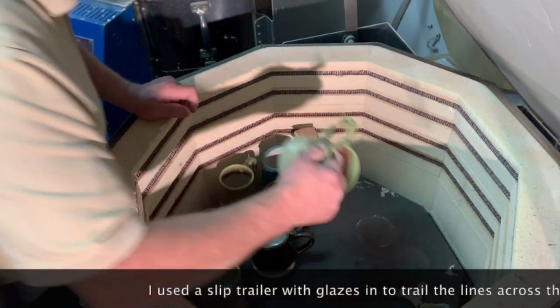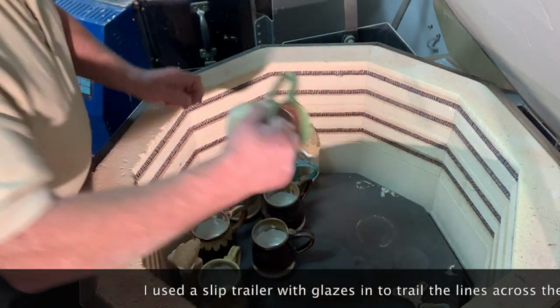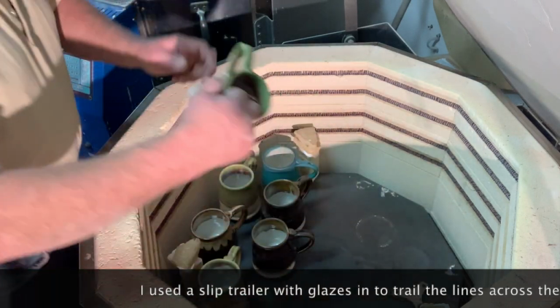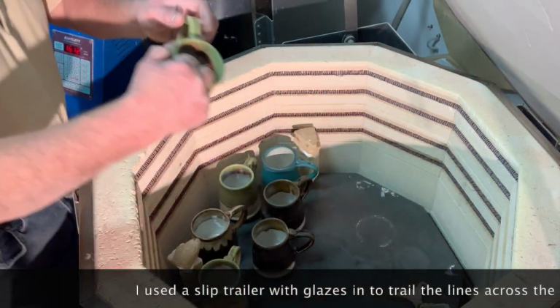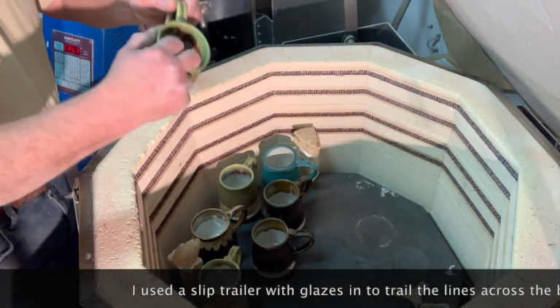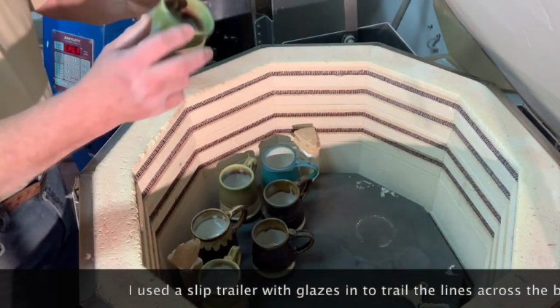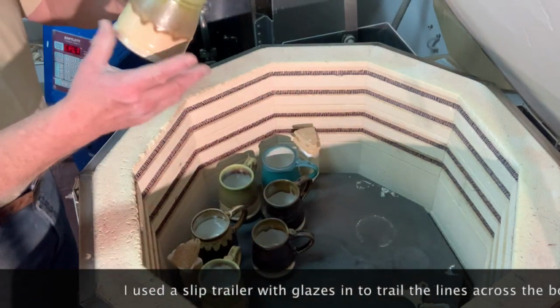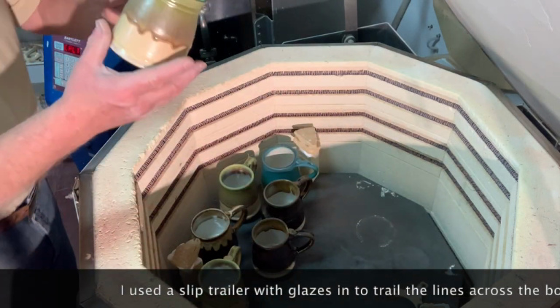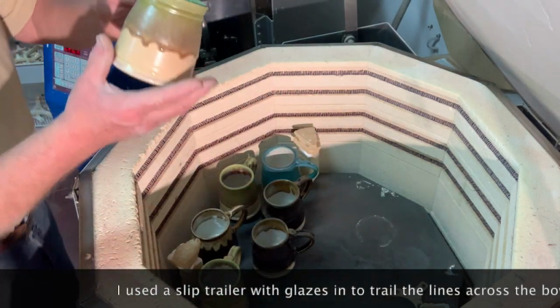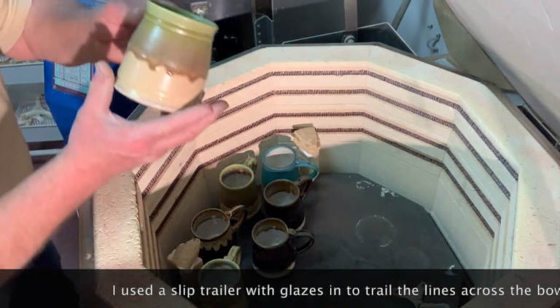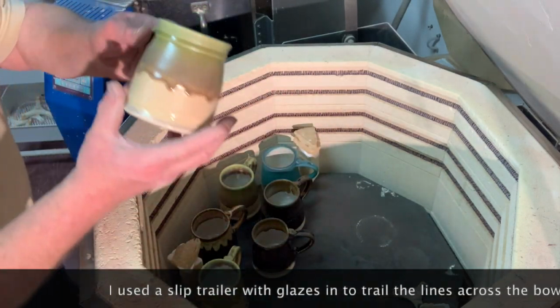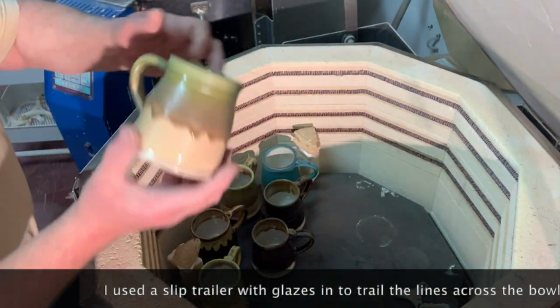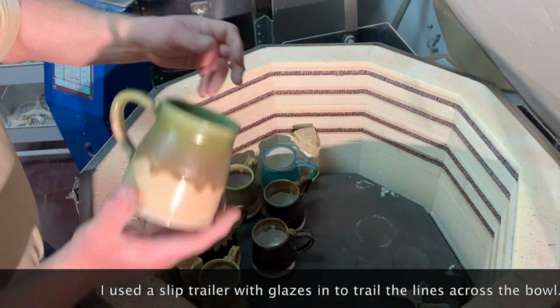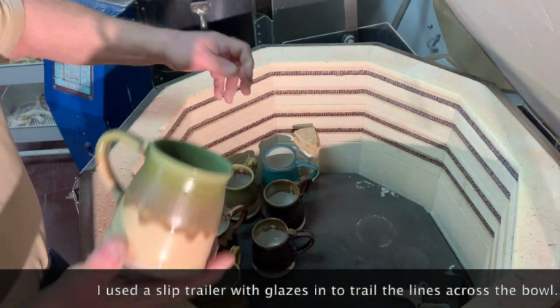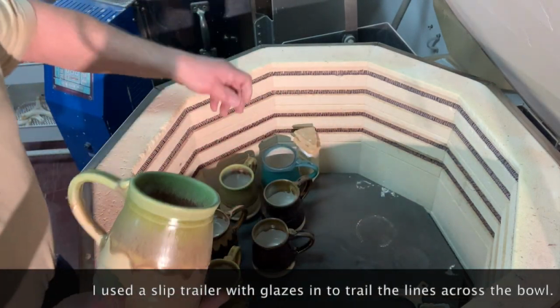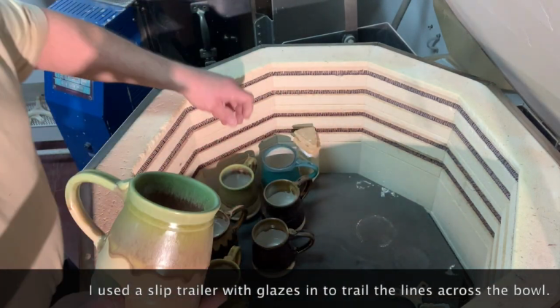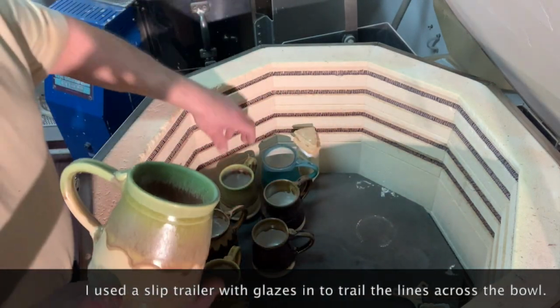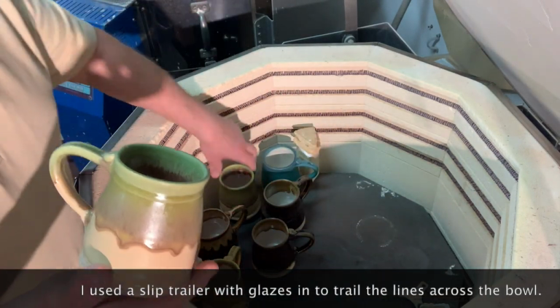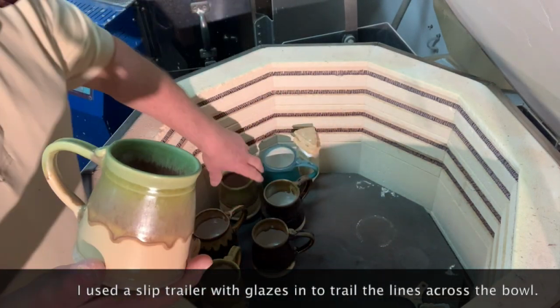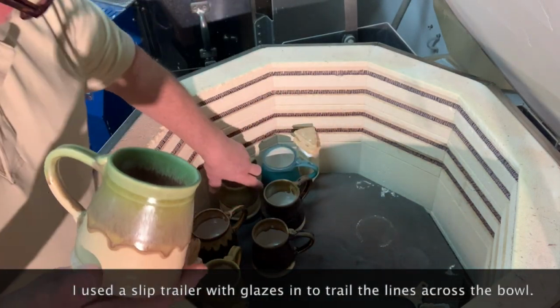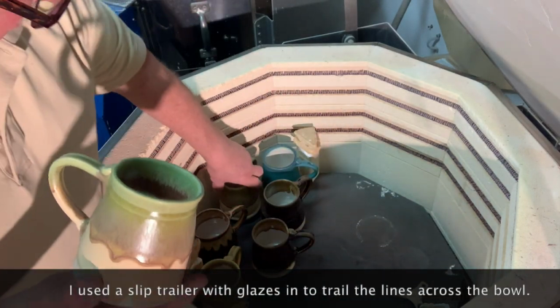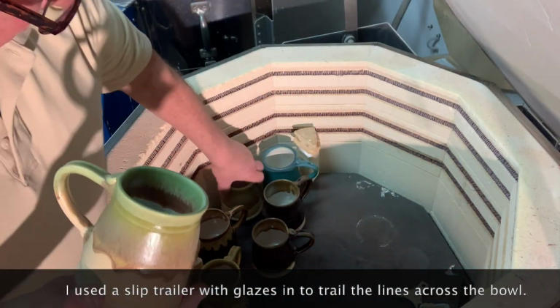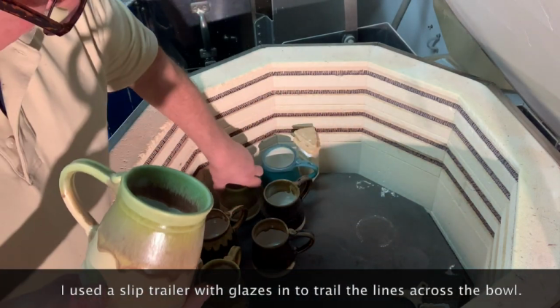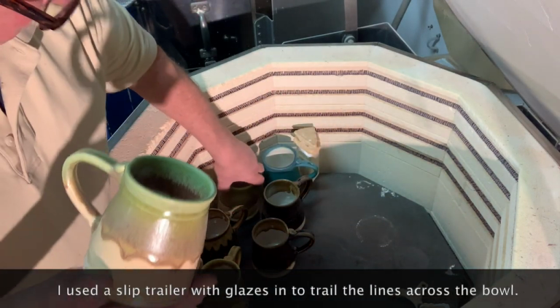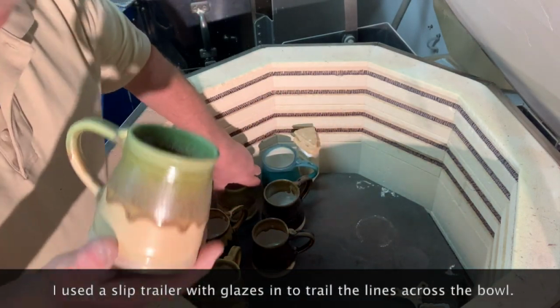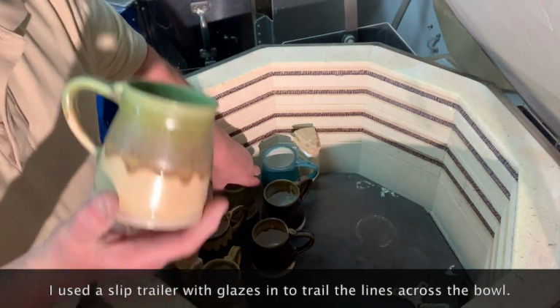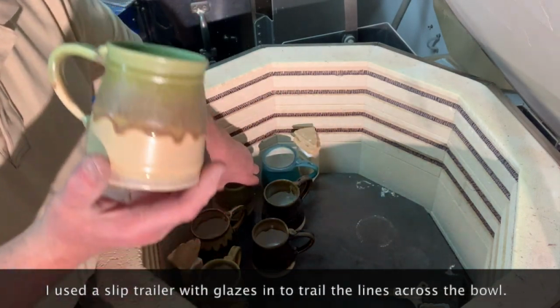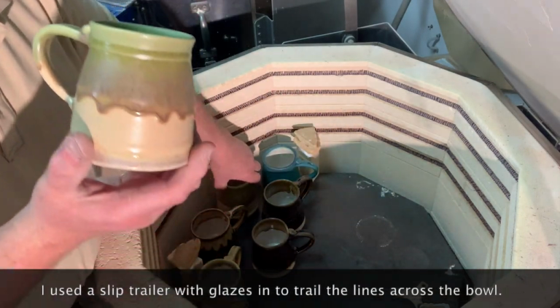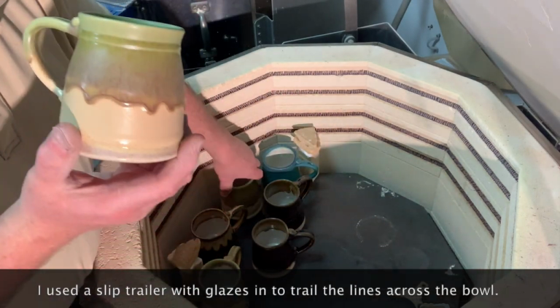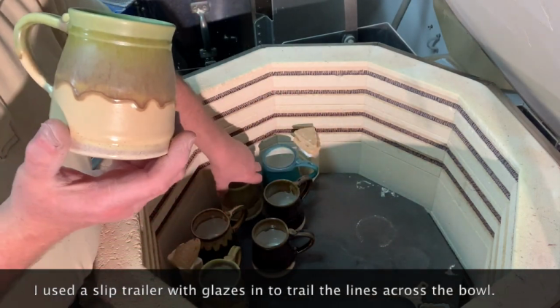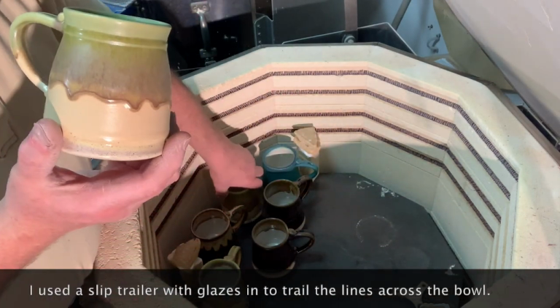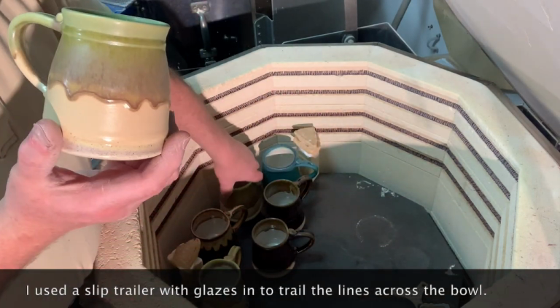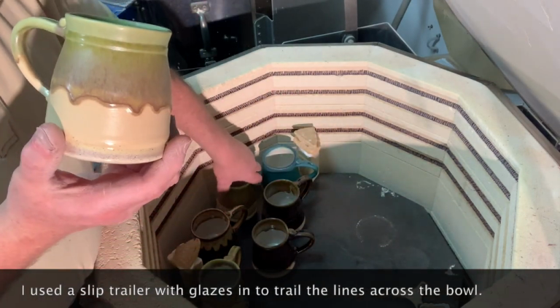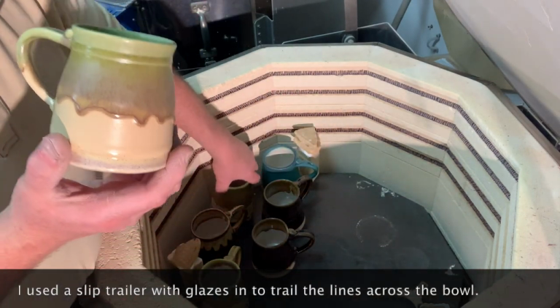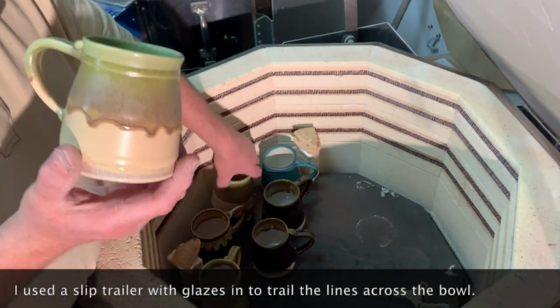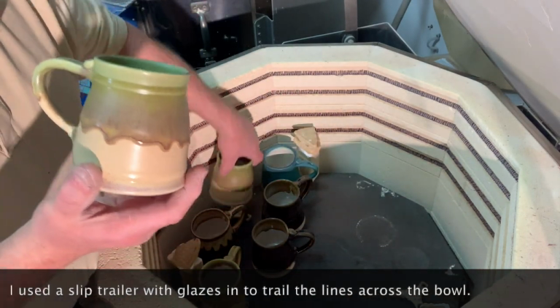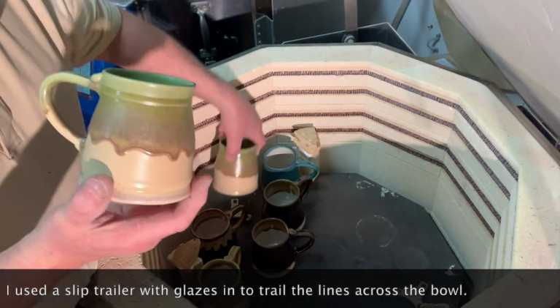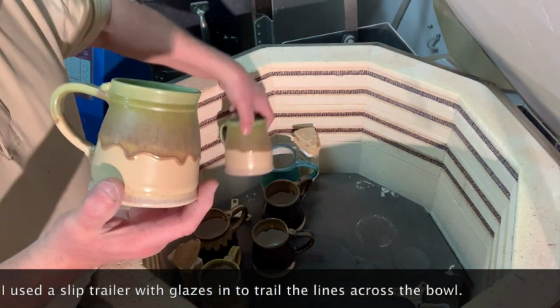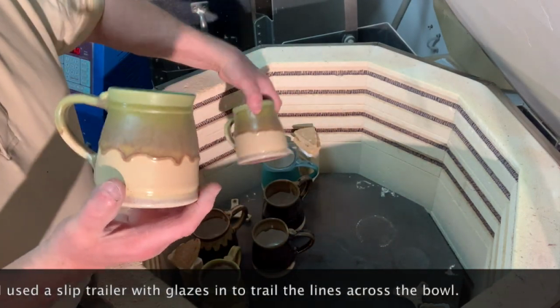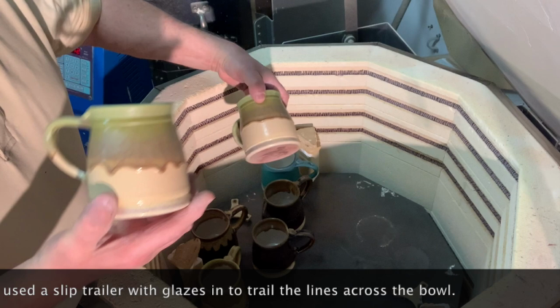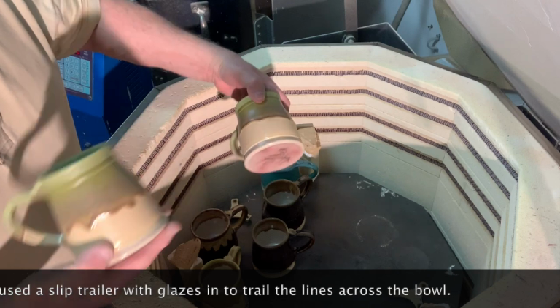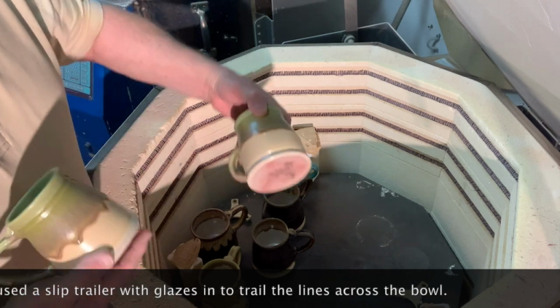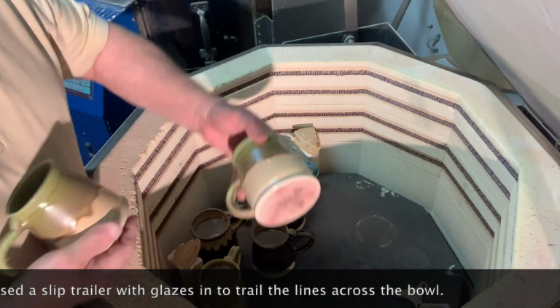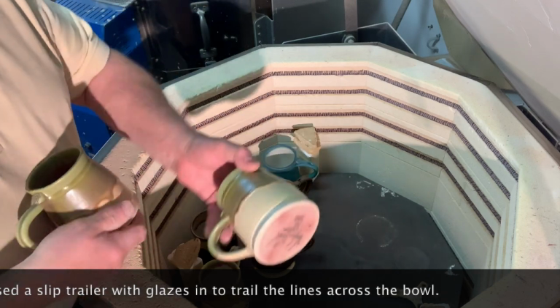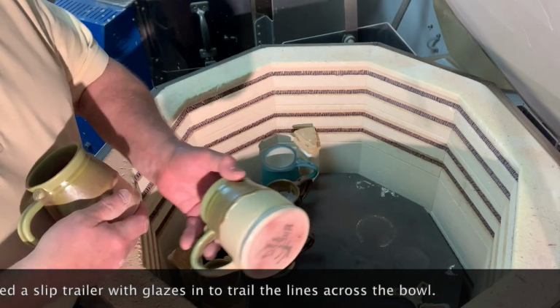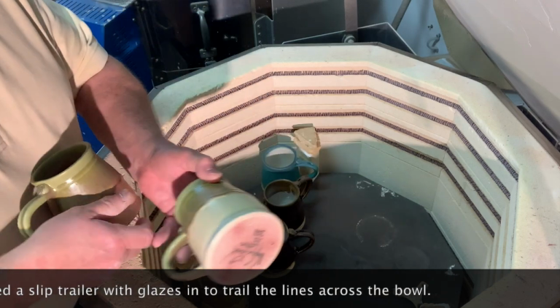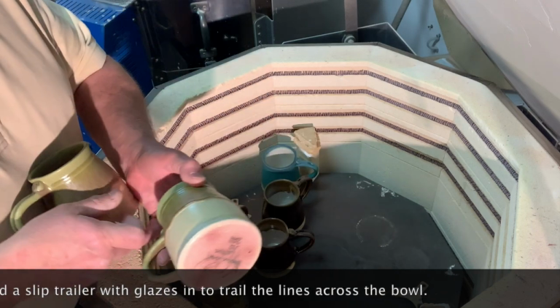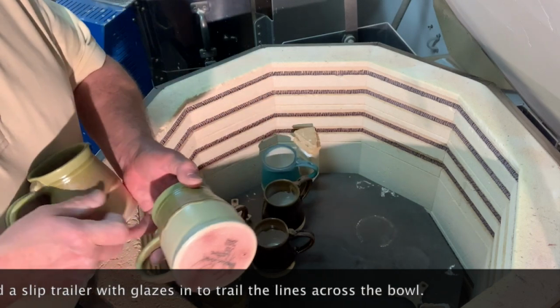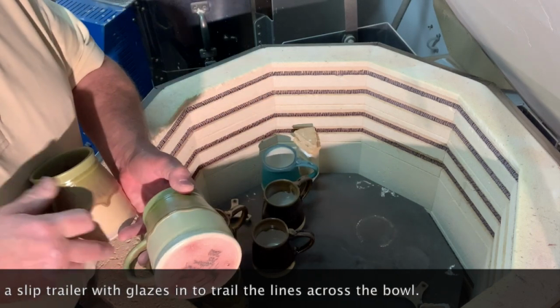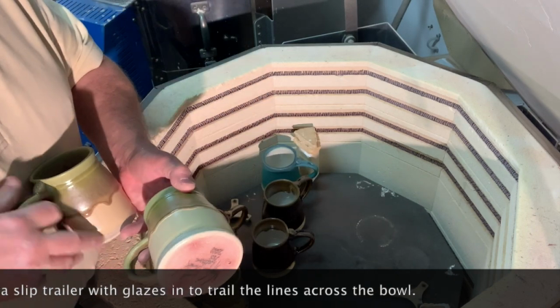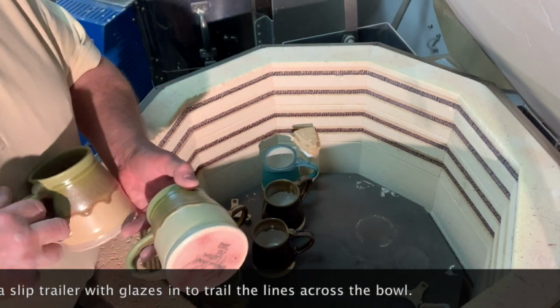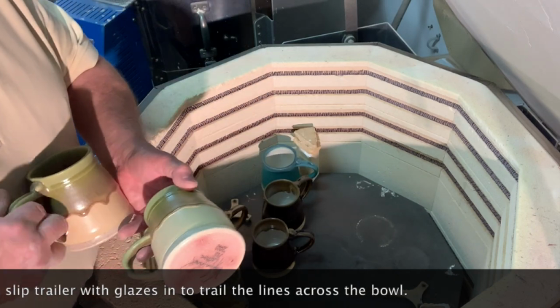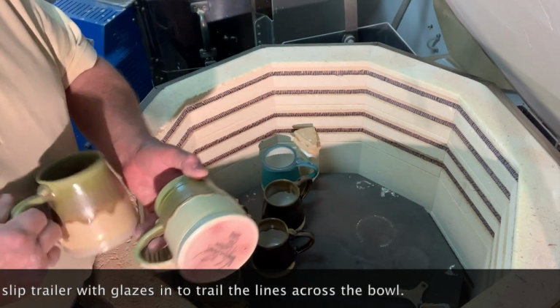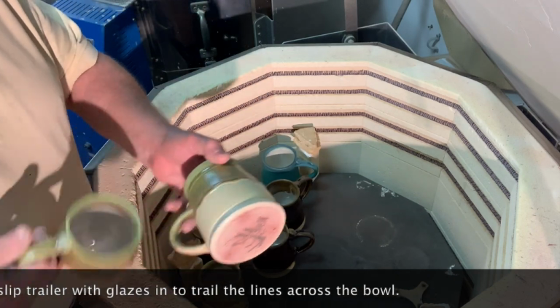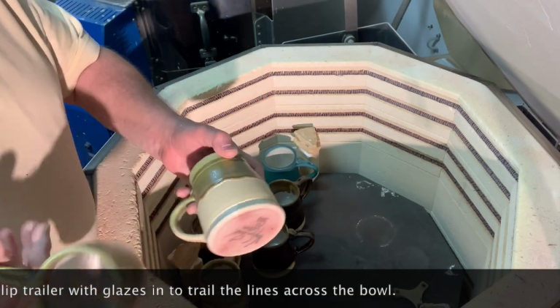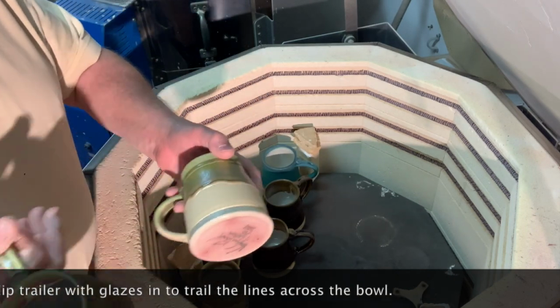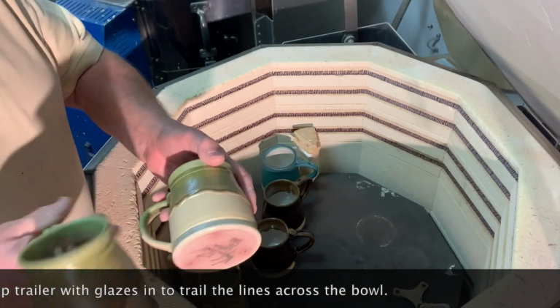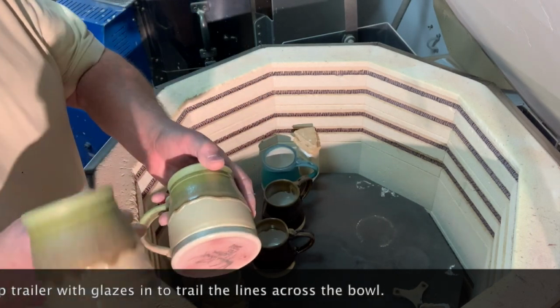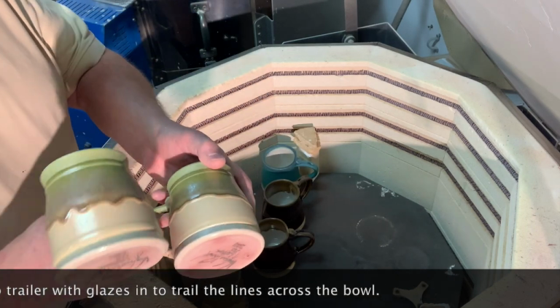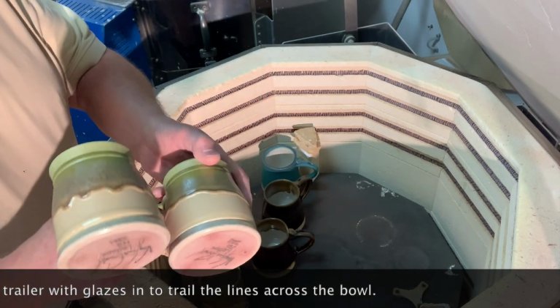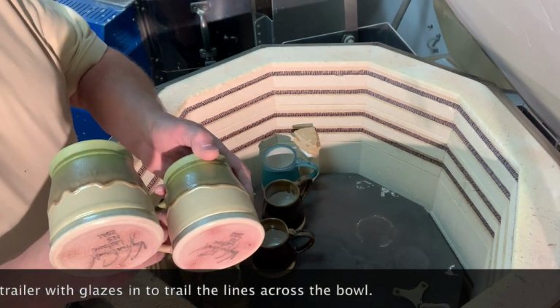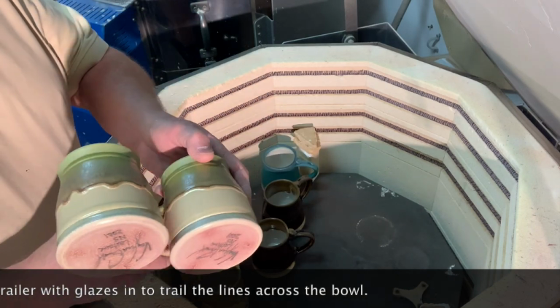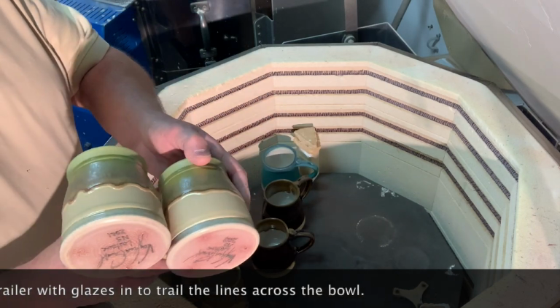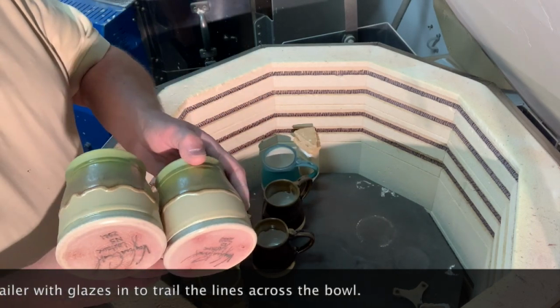And then we've got more of these mugs — oatmeal with the apple green over.